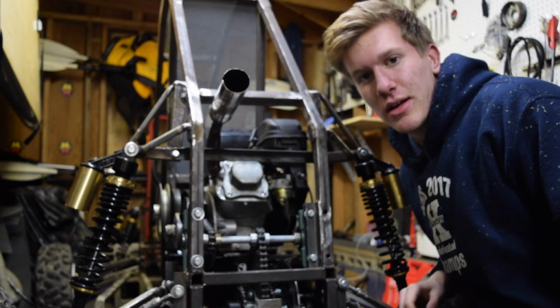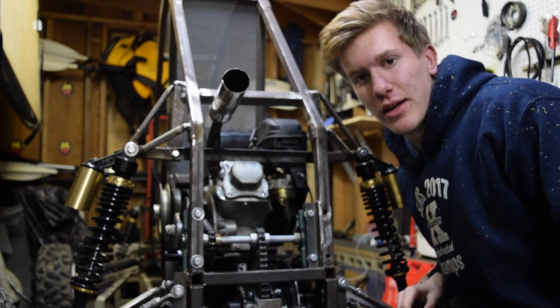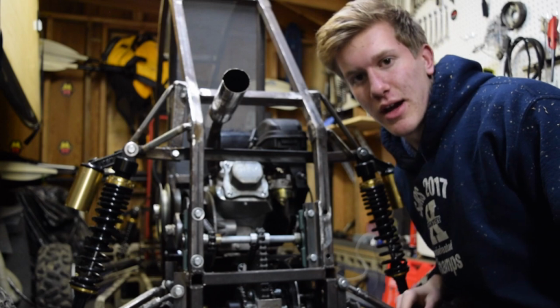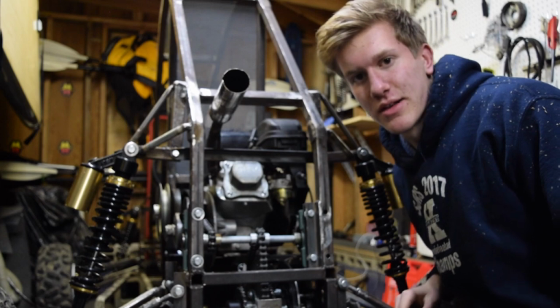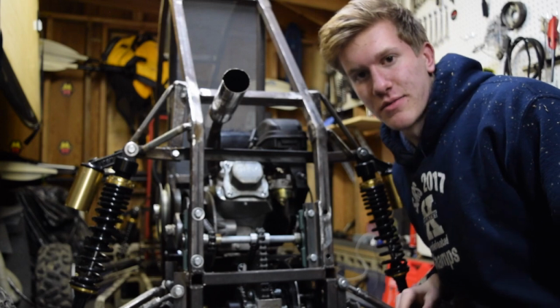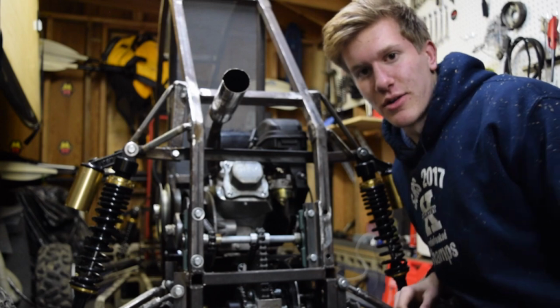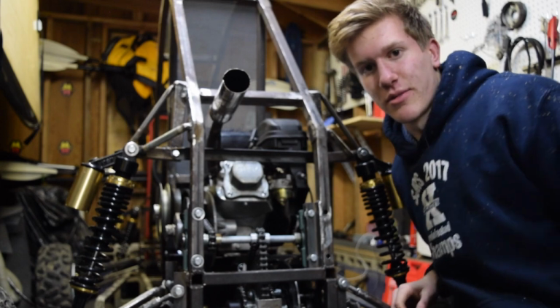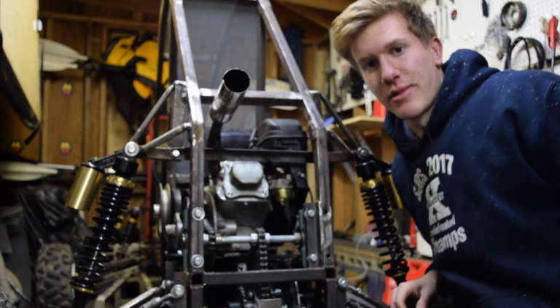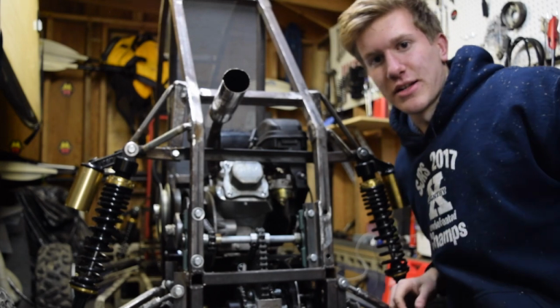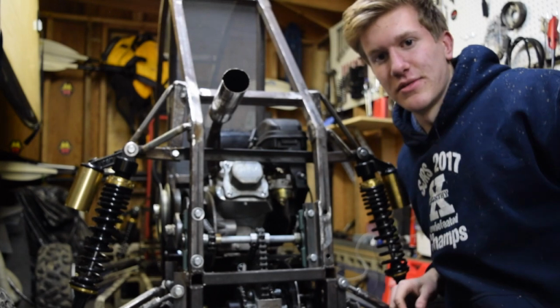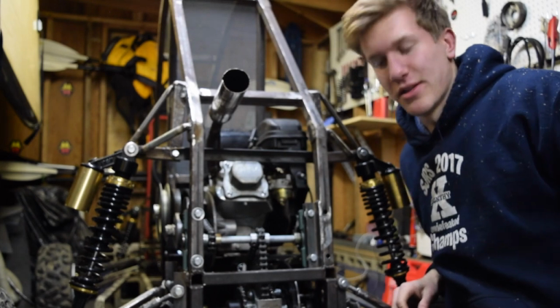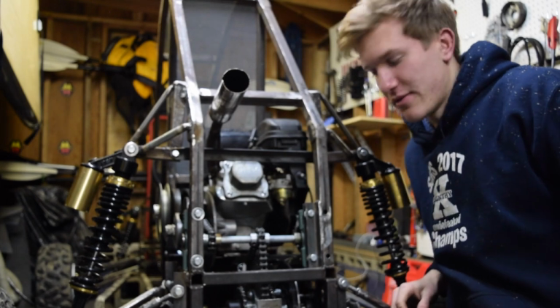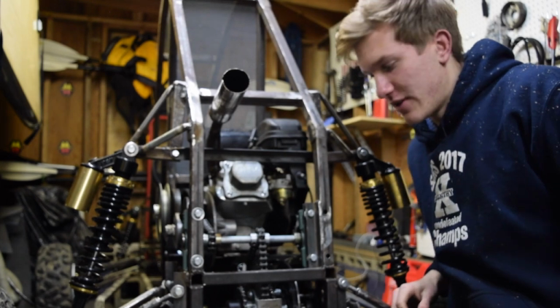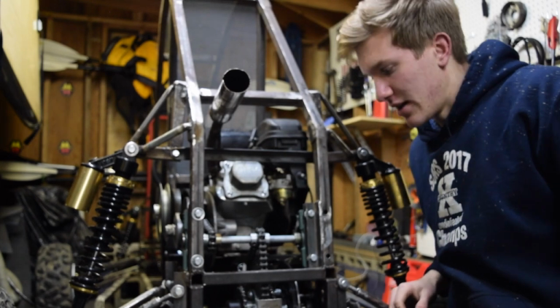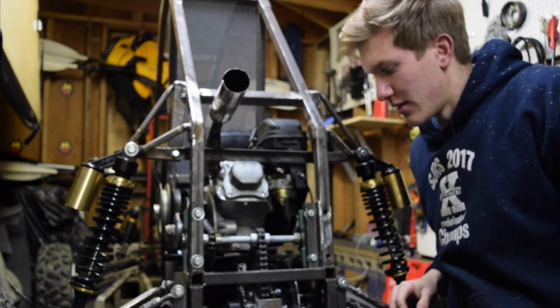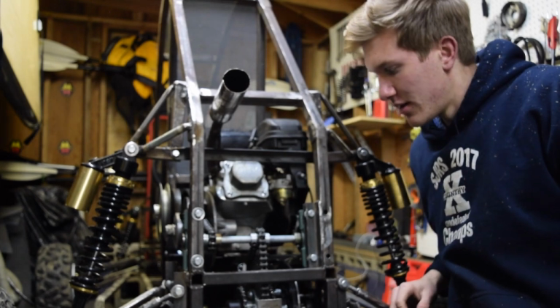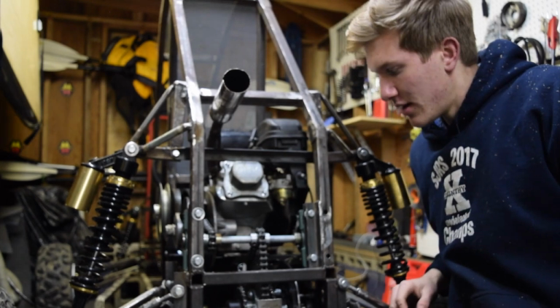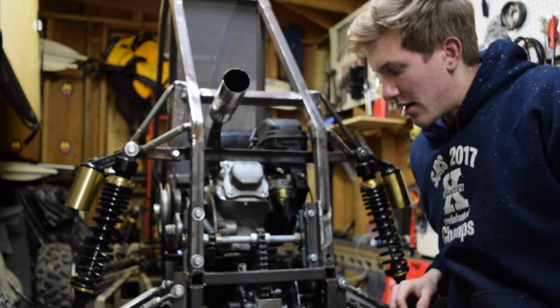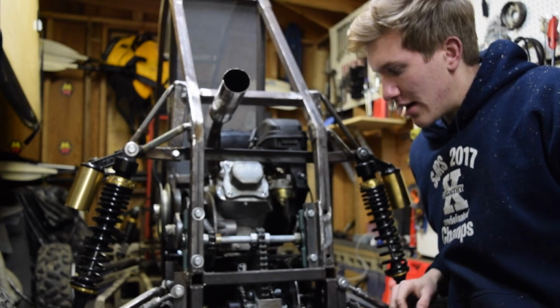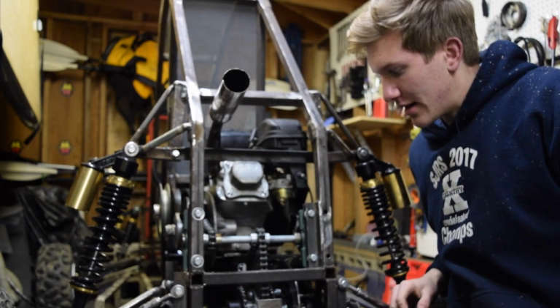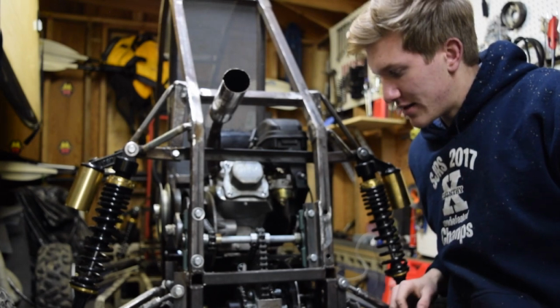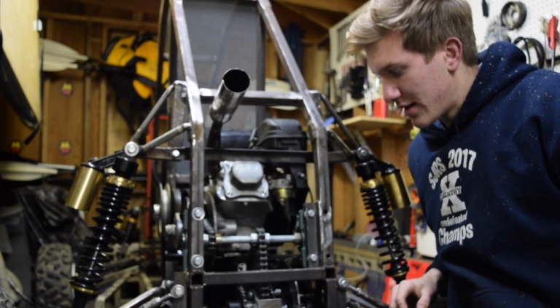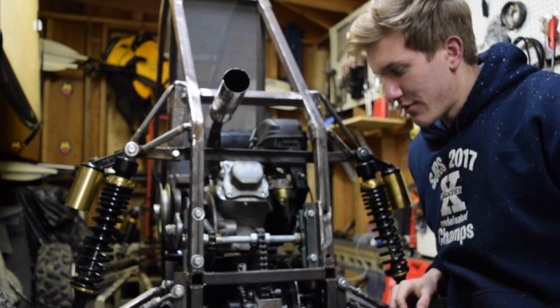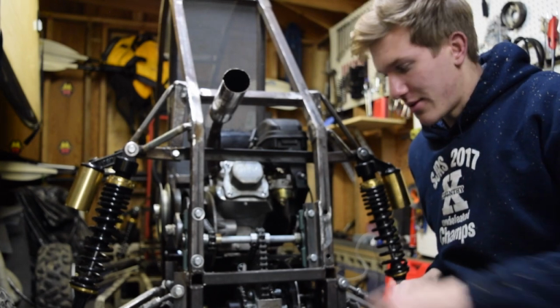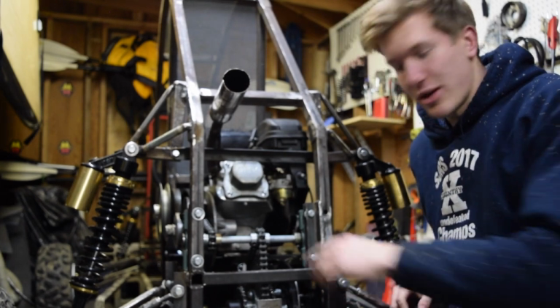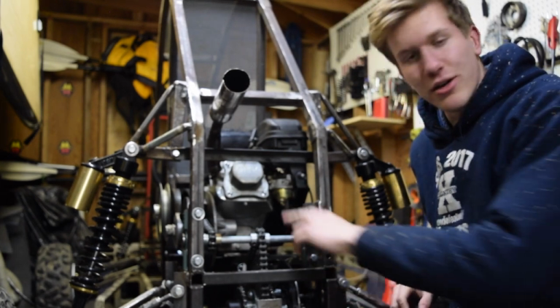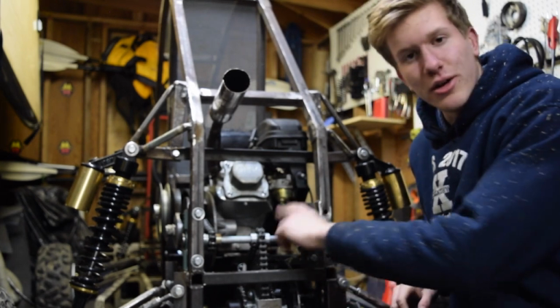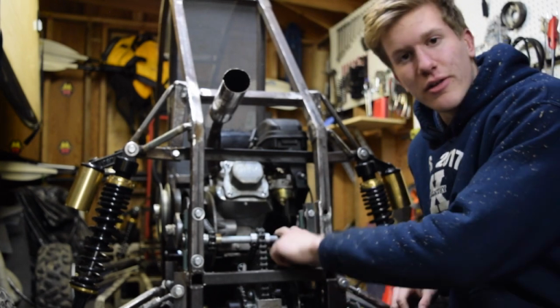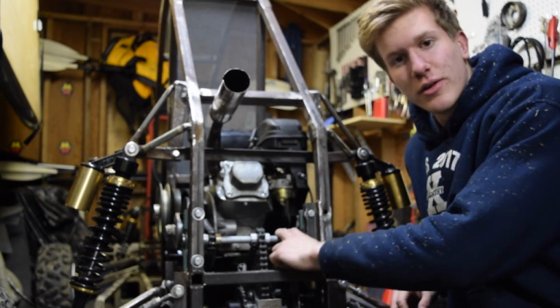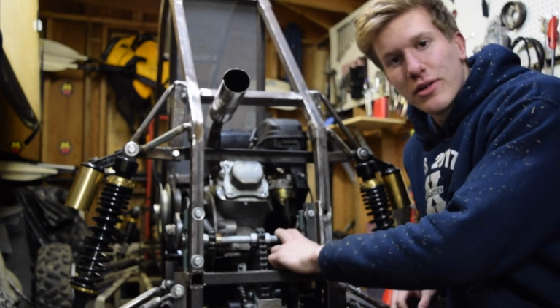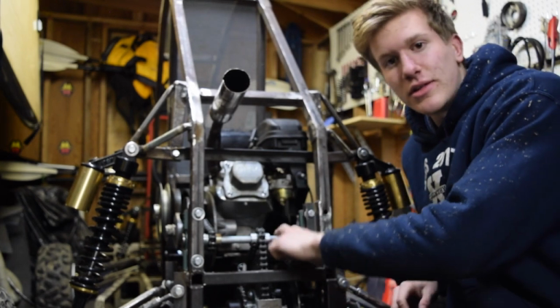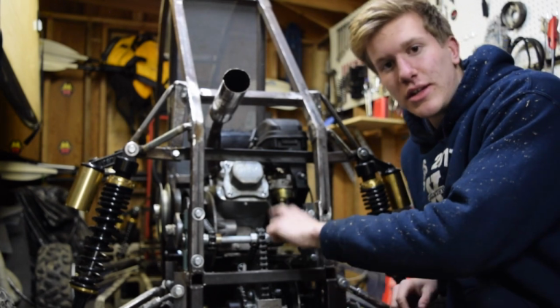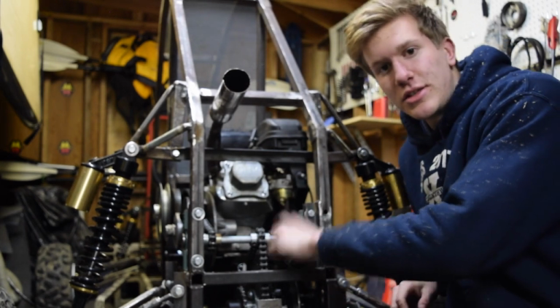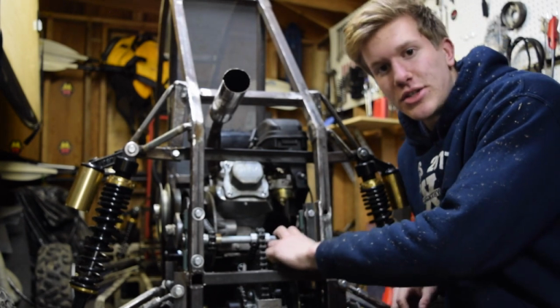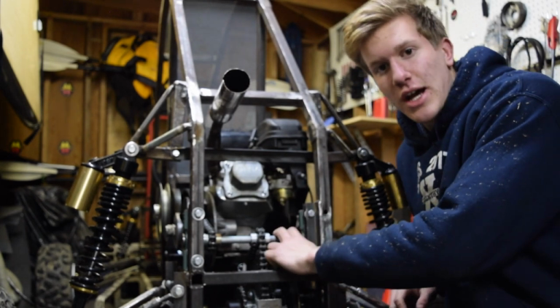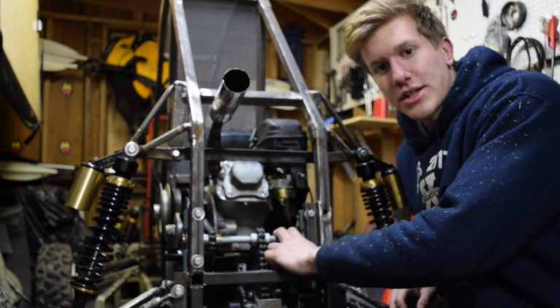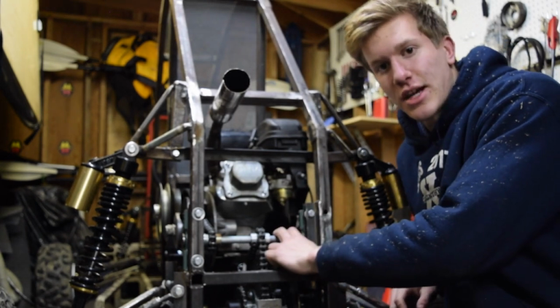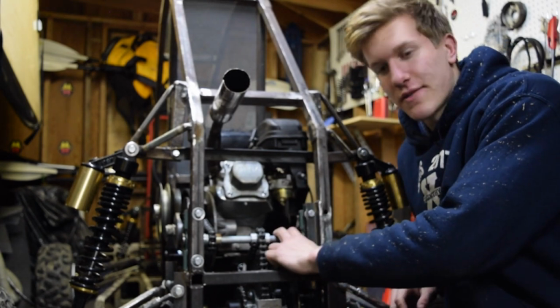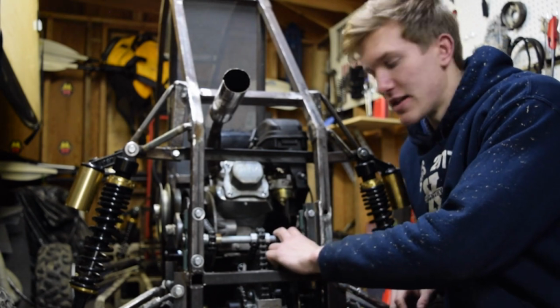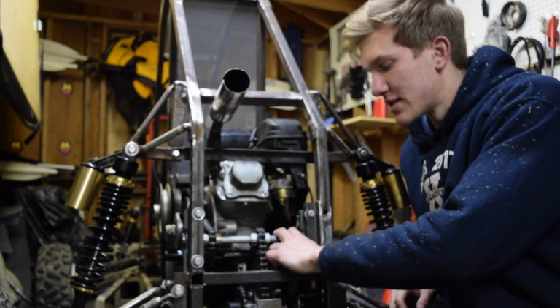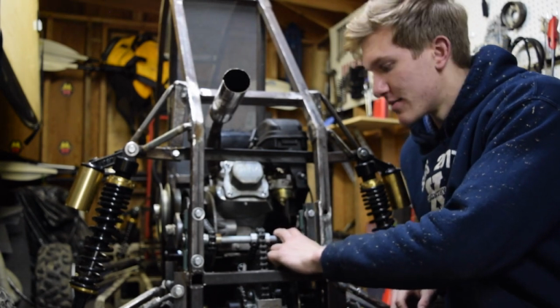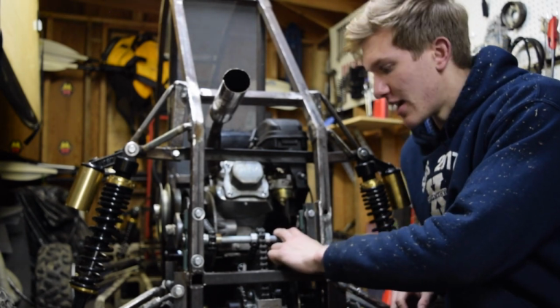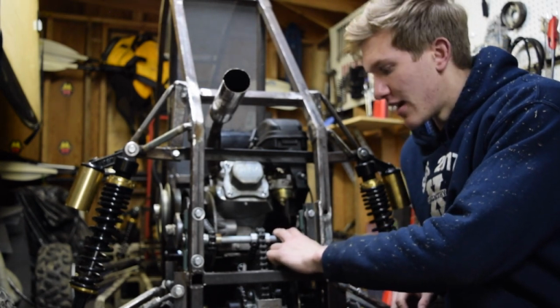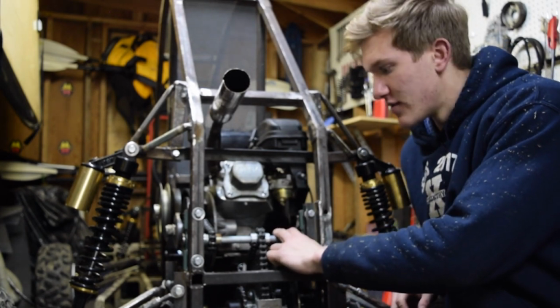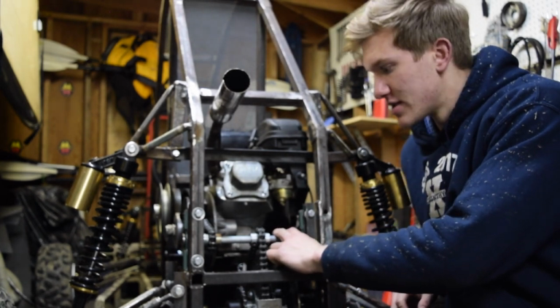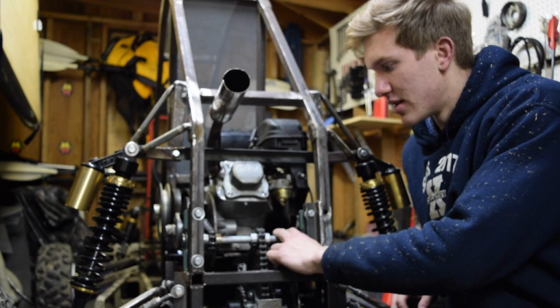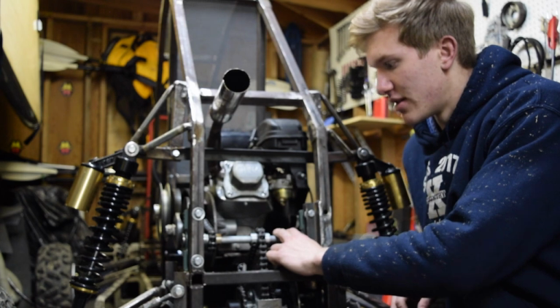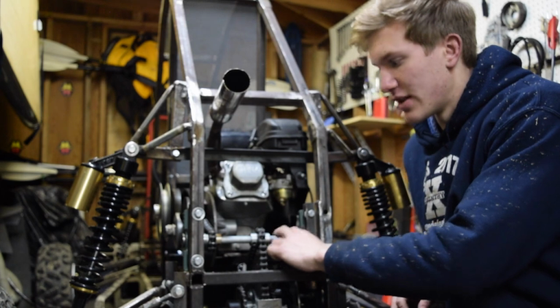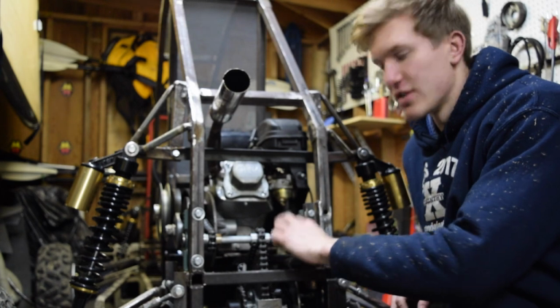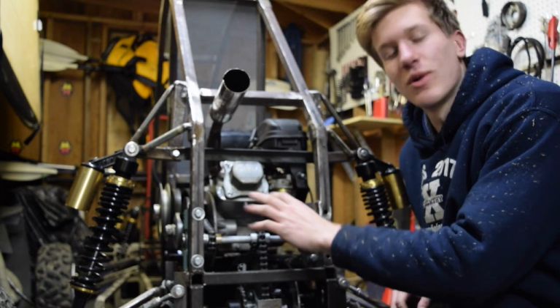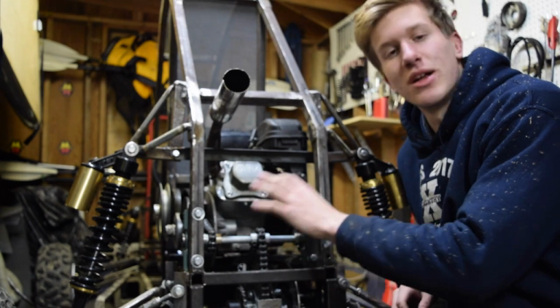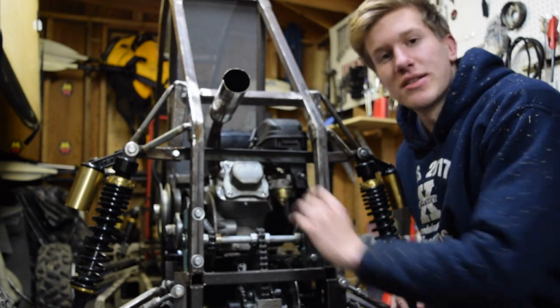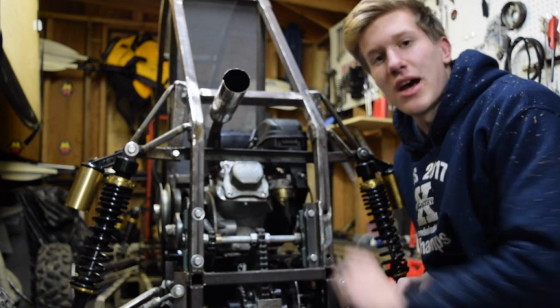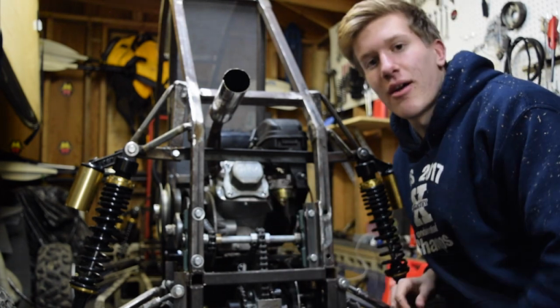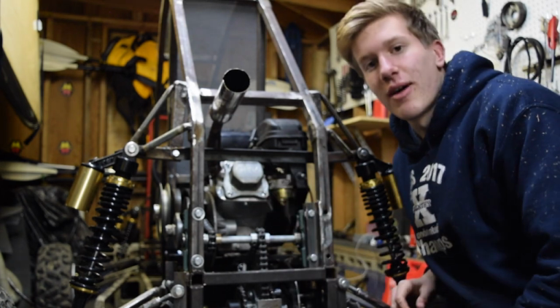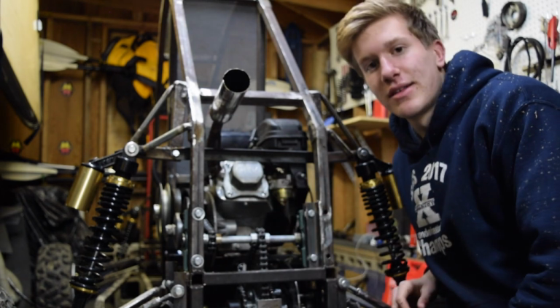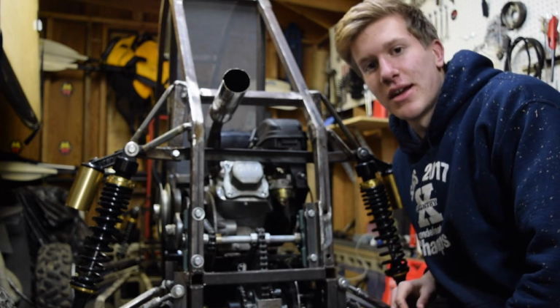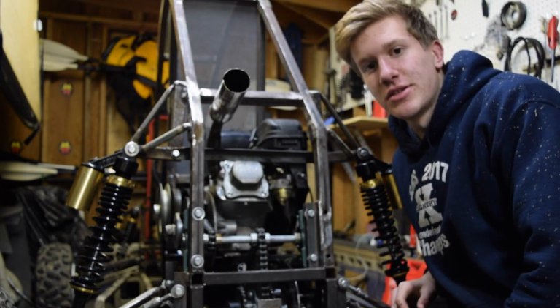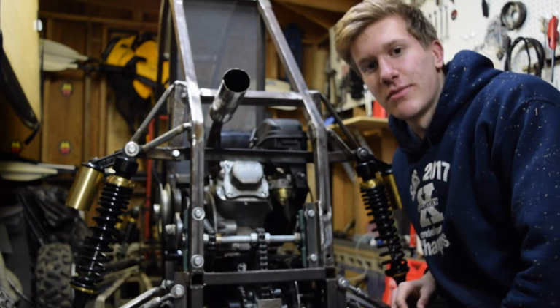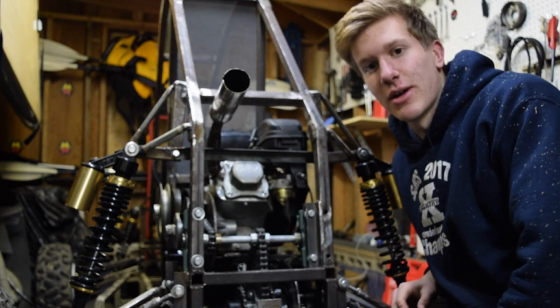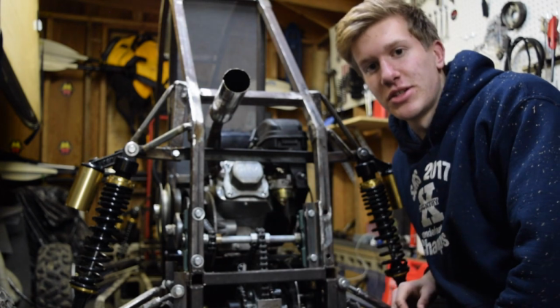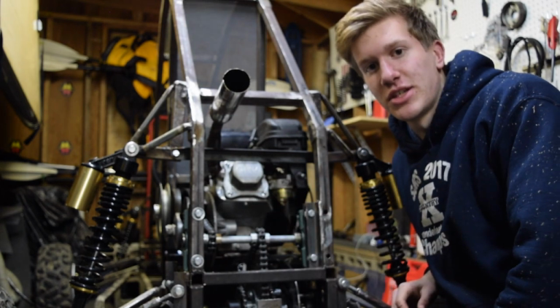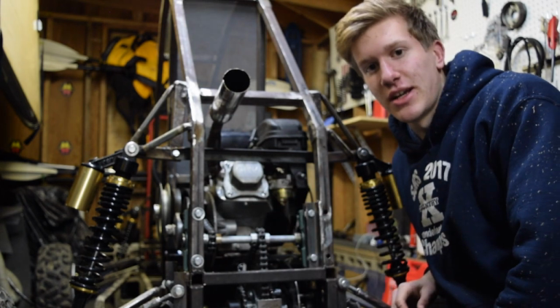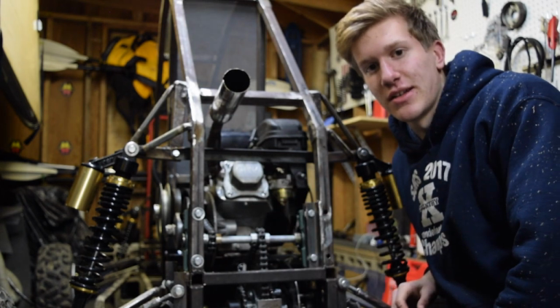Hey guys, welcome back to another video. Today we're going to be going over the jack shaft system that I have installed, as well as how I tension my chain.